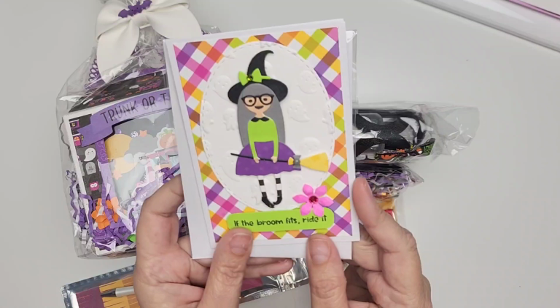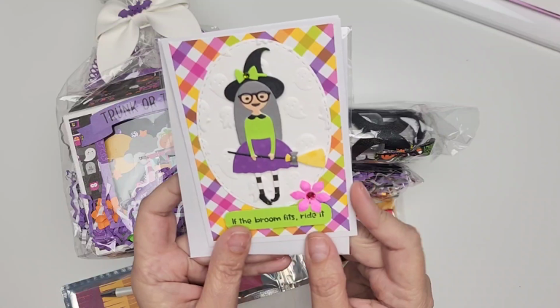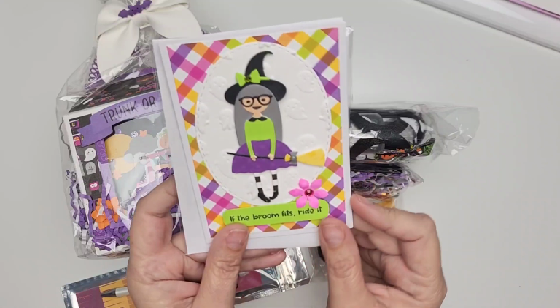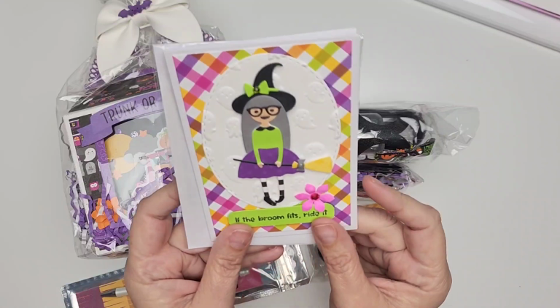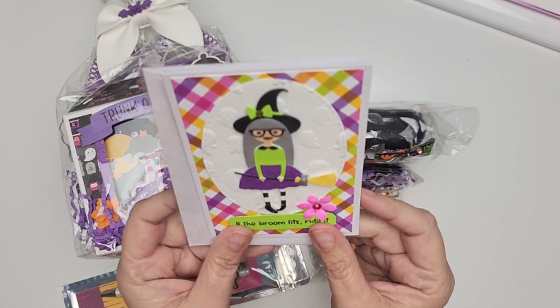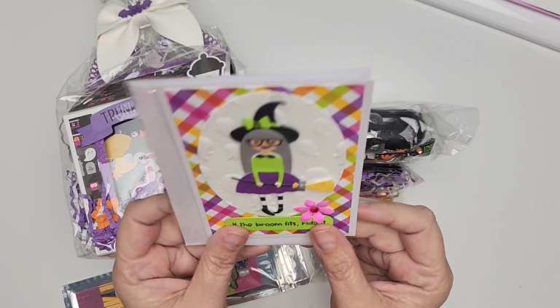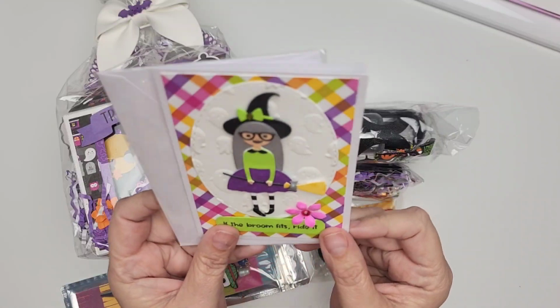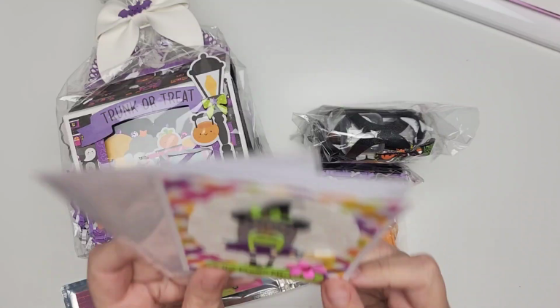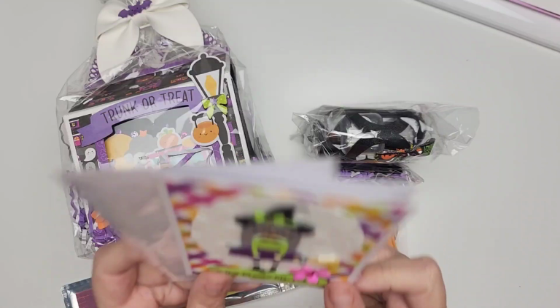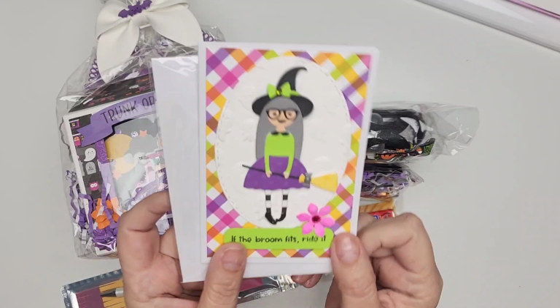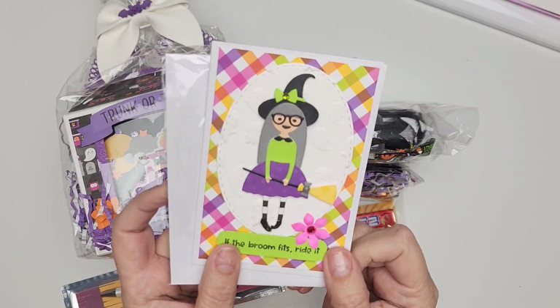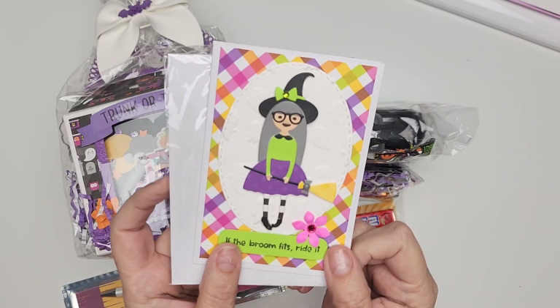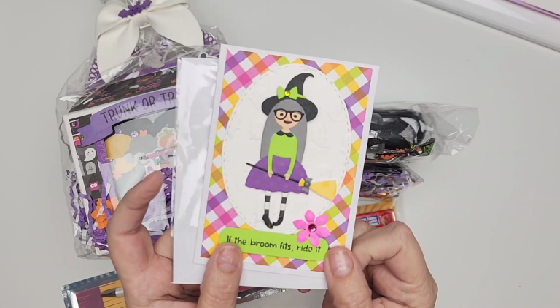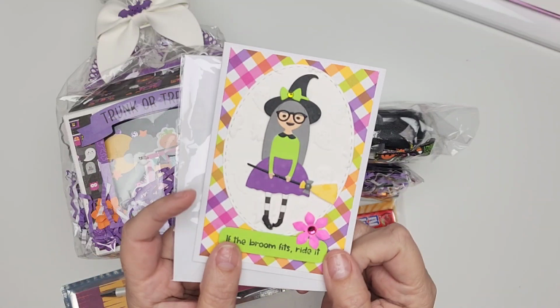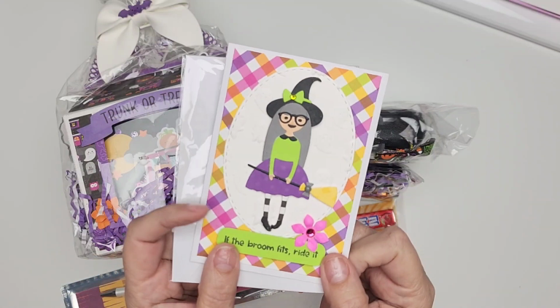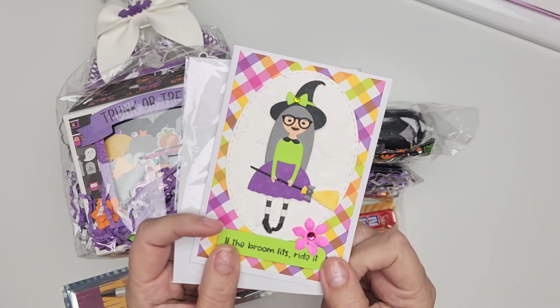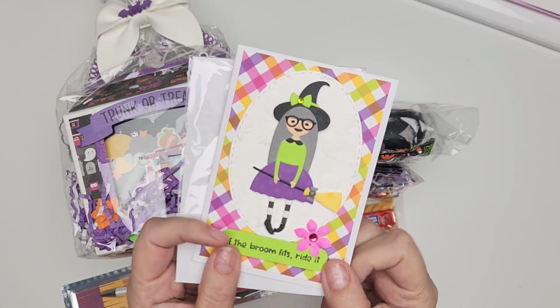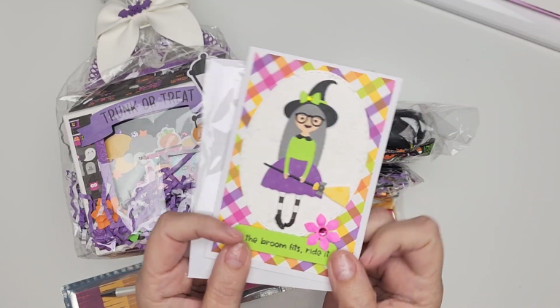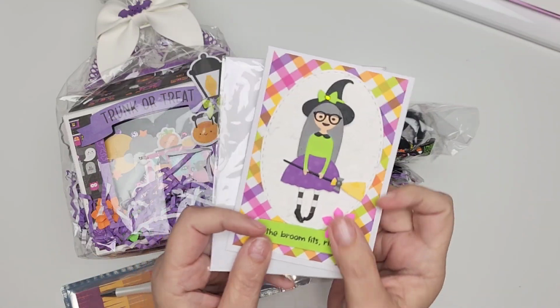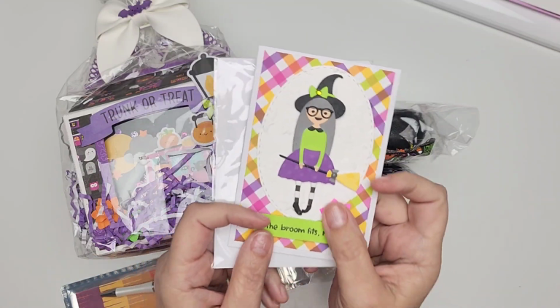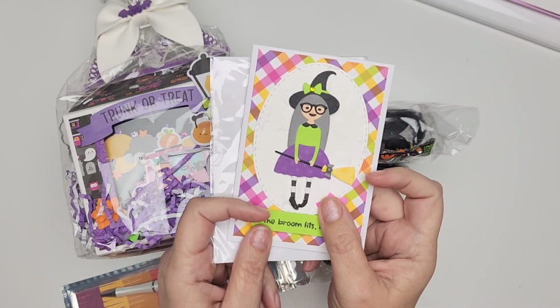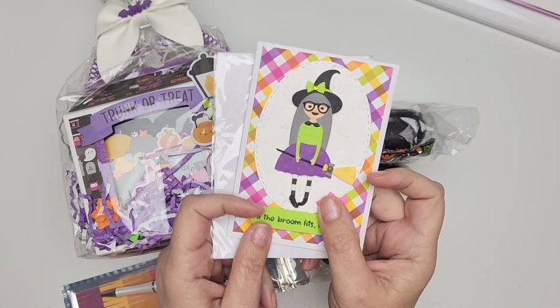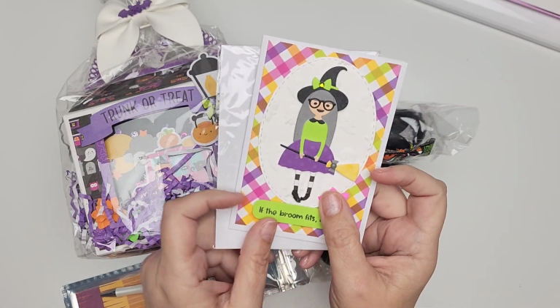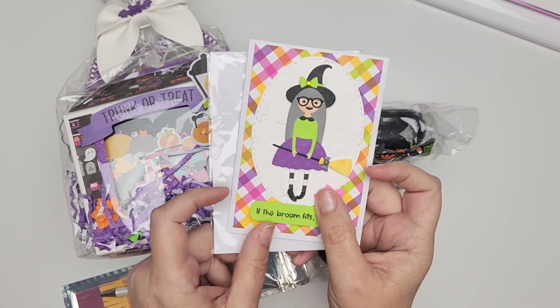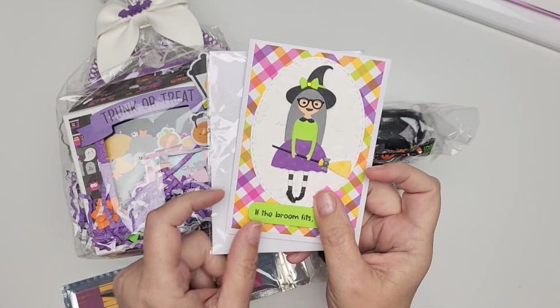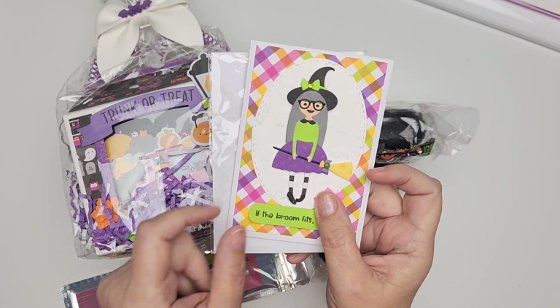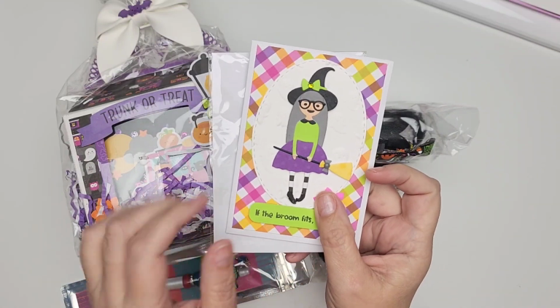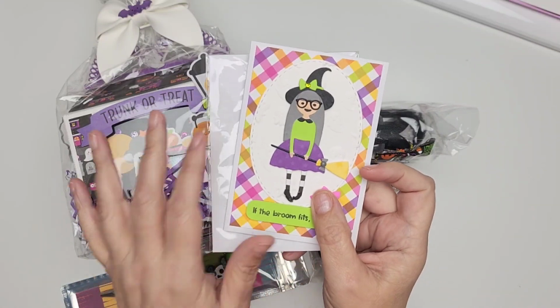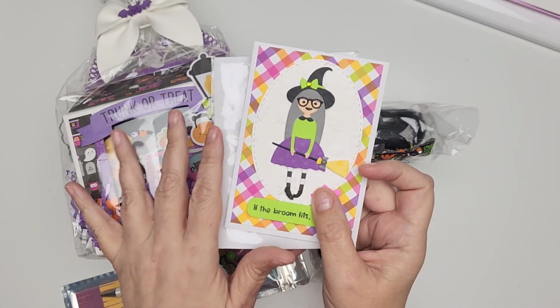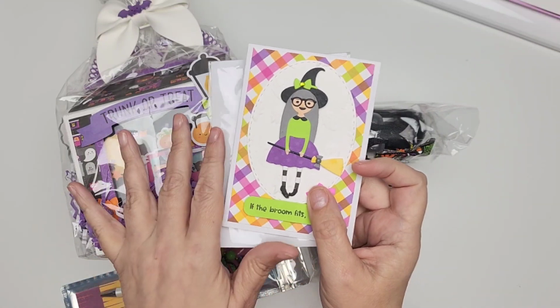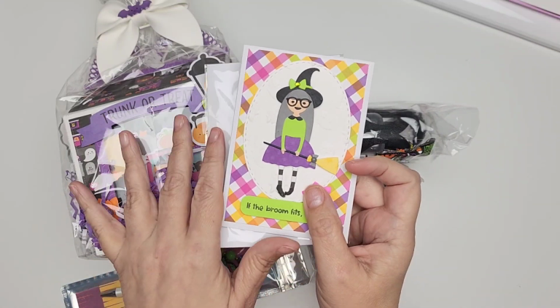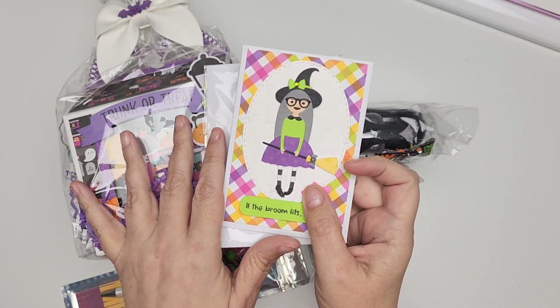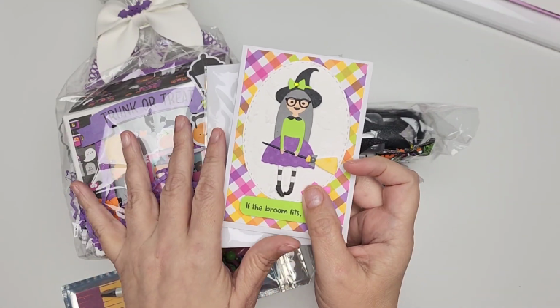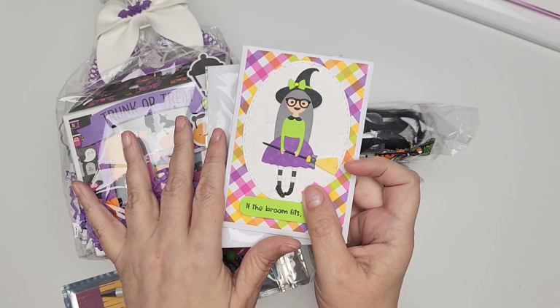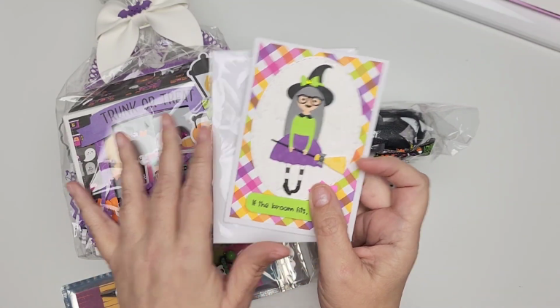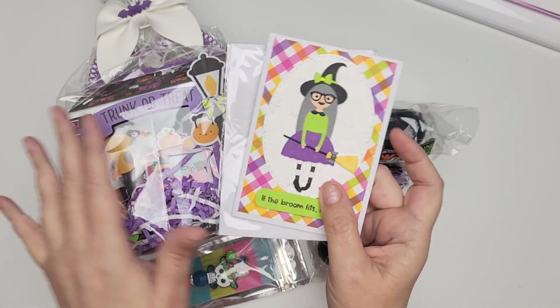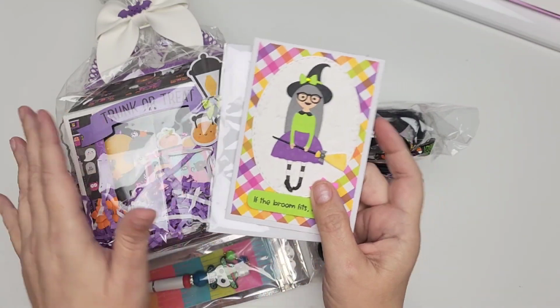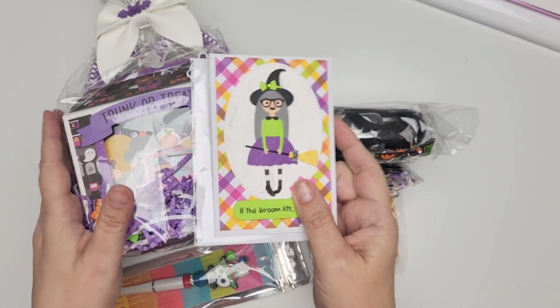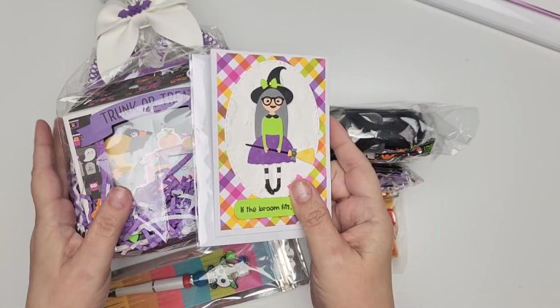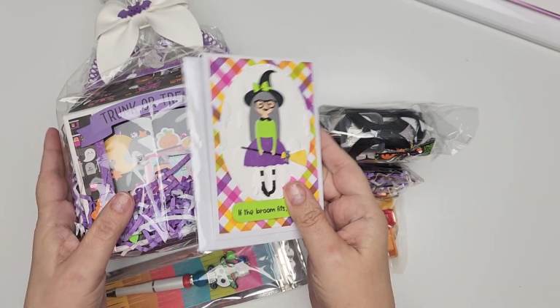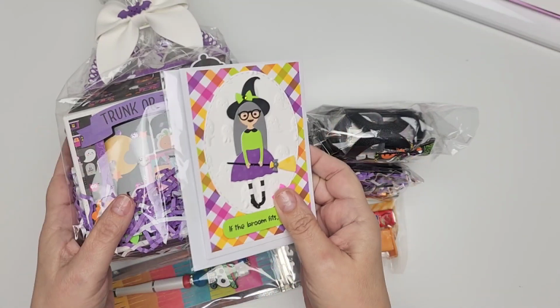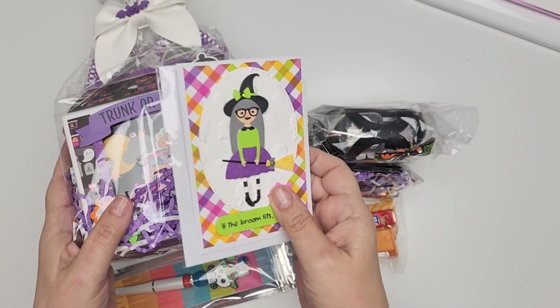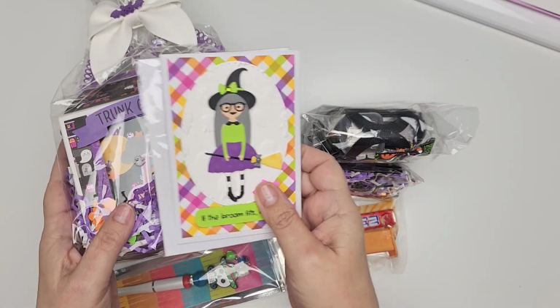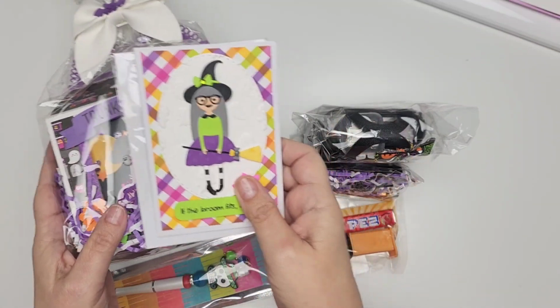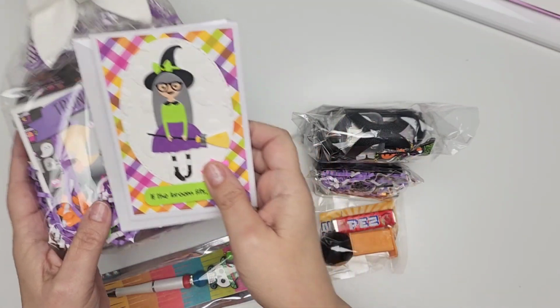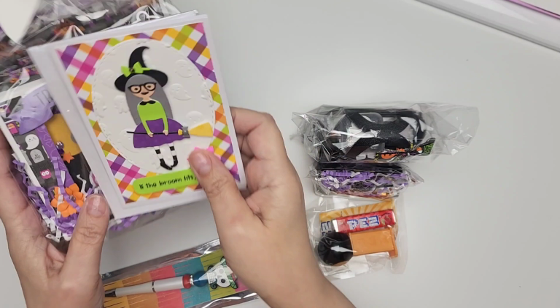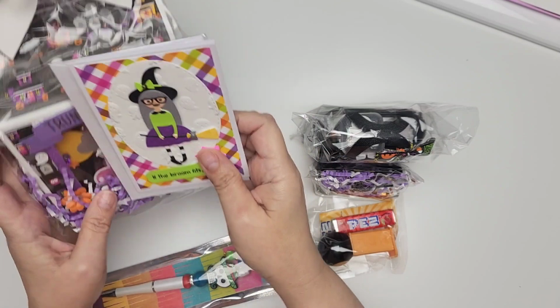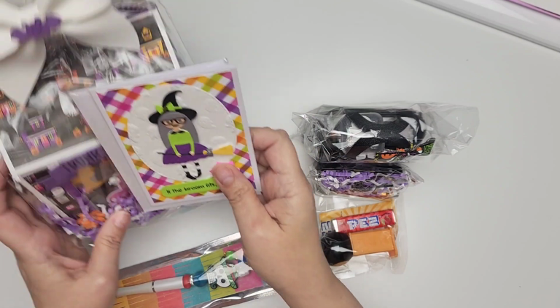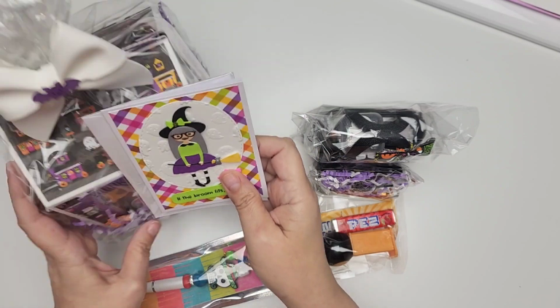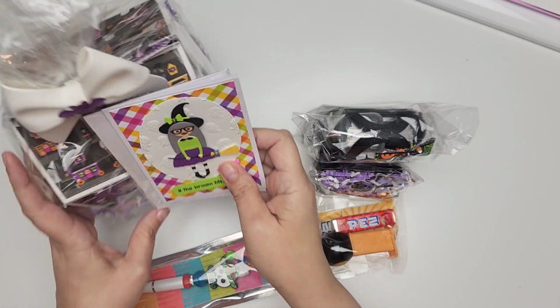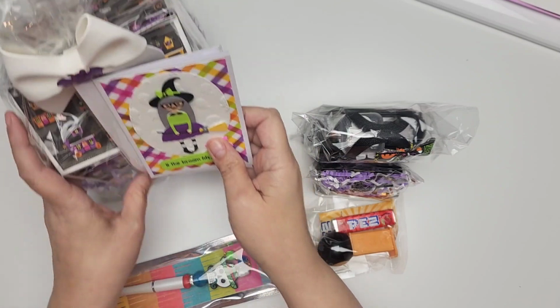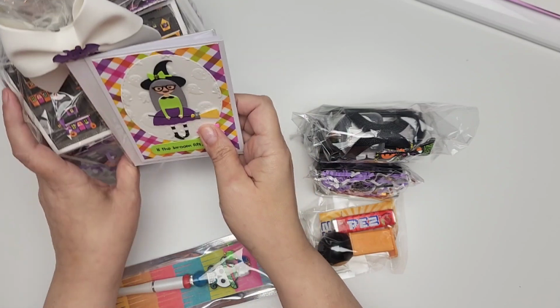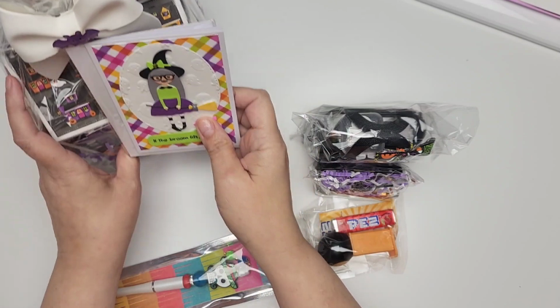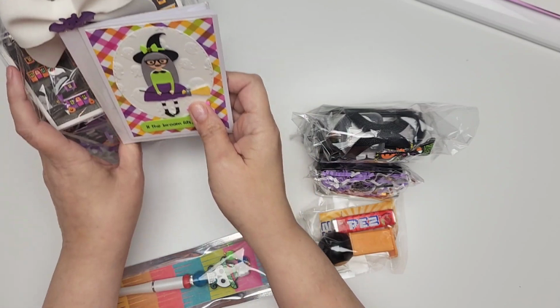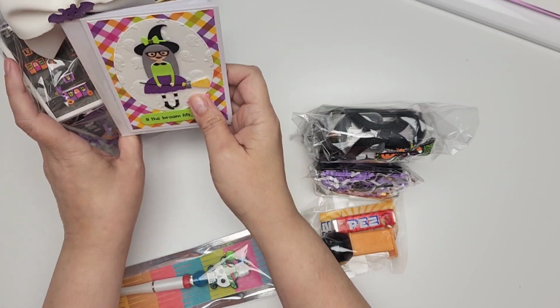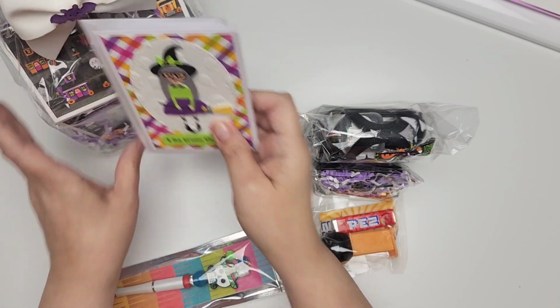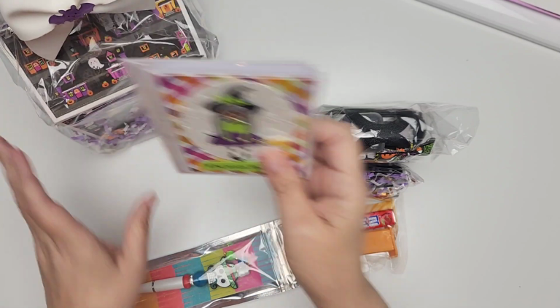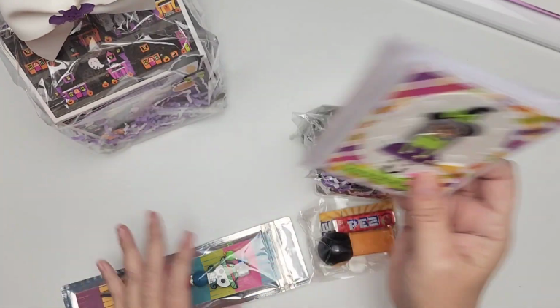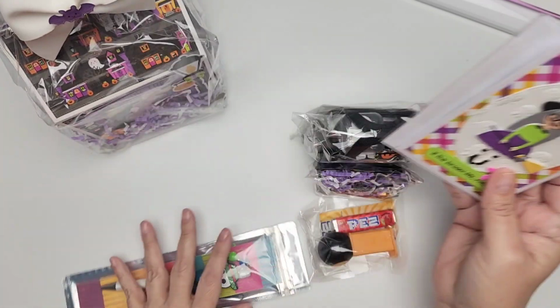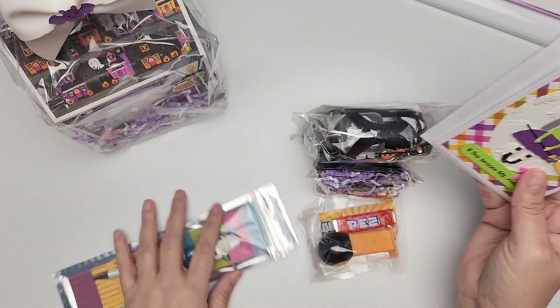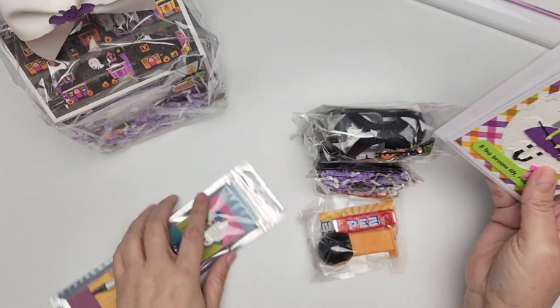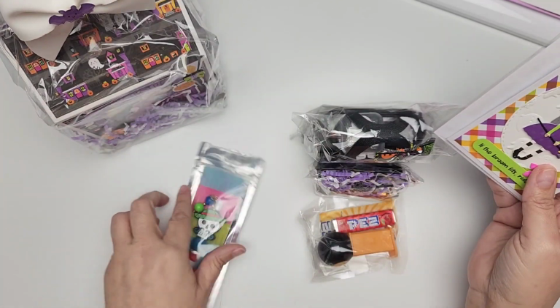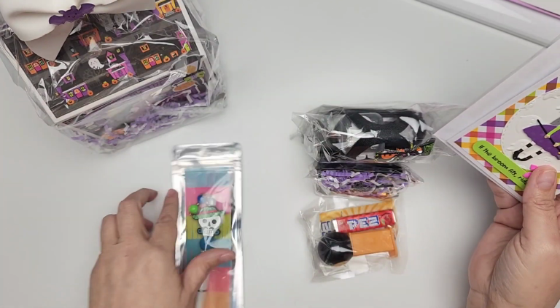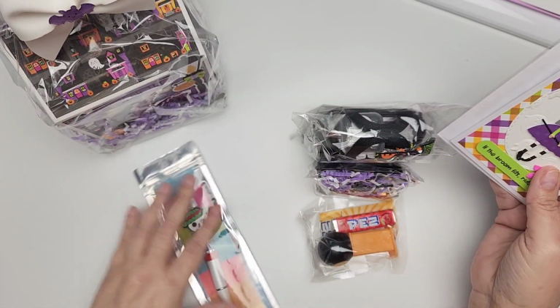Hi guys, welcome to today's reveal video. I am super excited to be sharing Raquel's entry today, her swap.